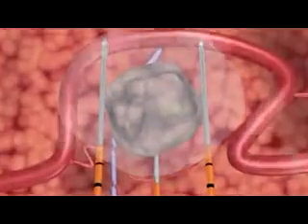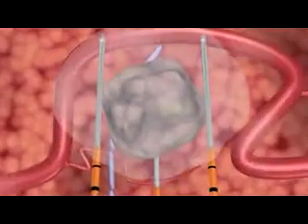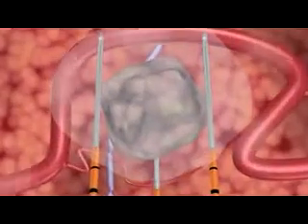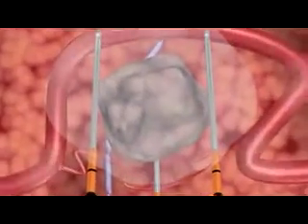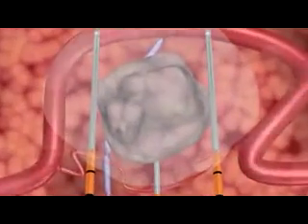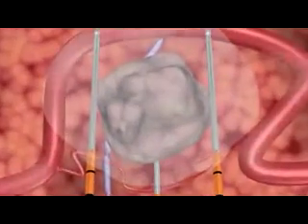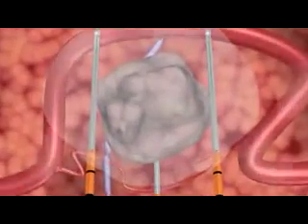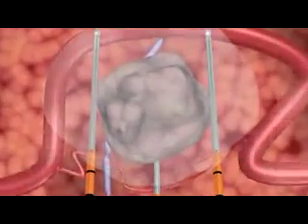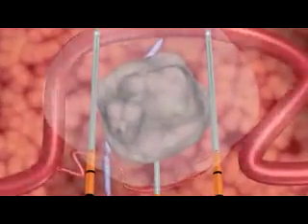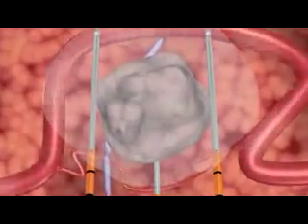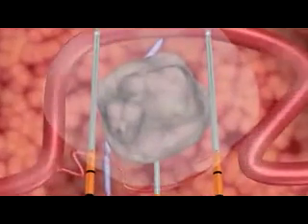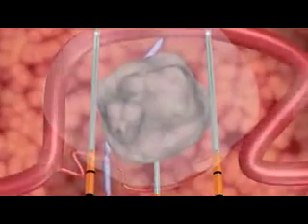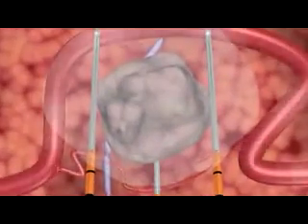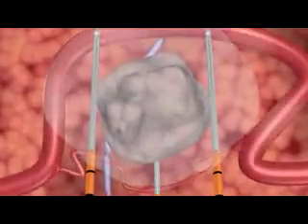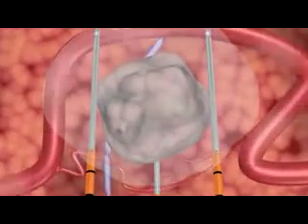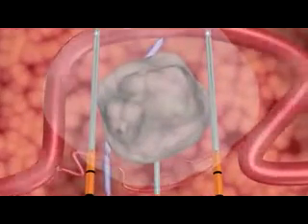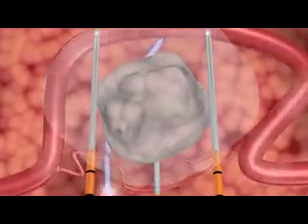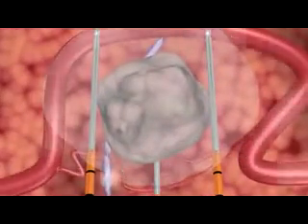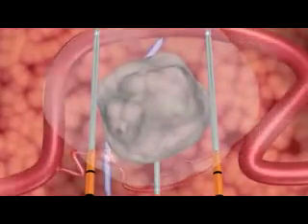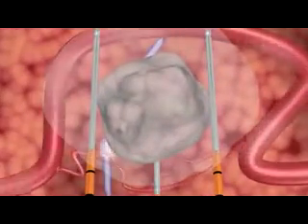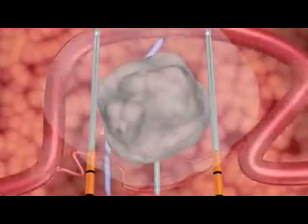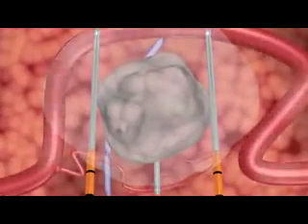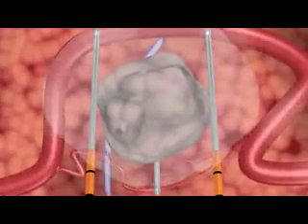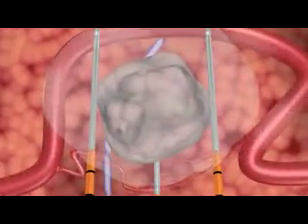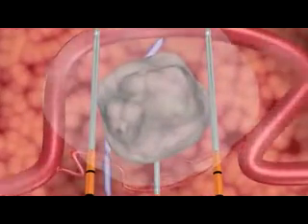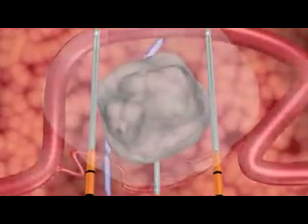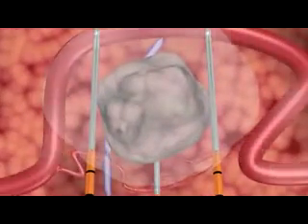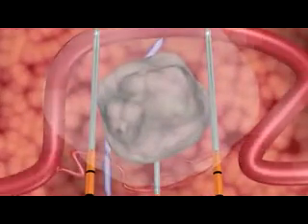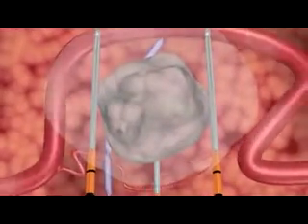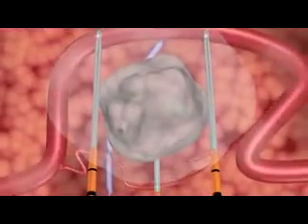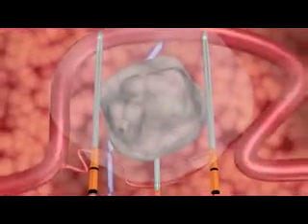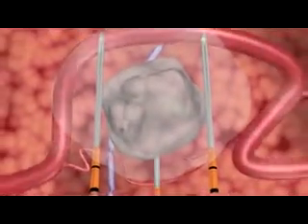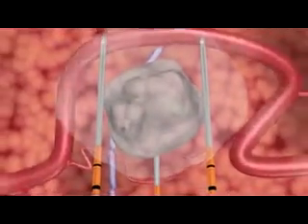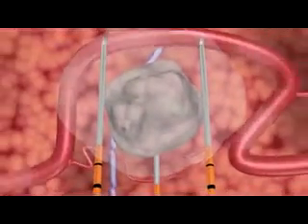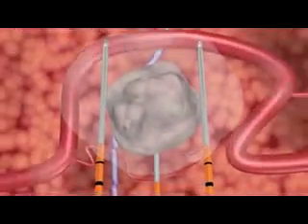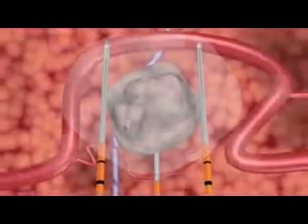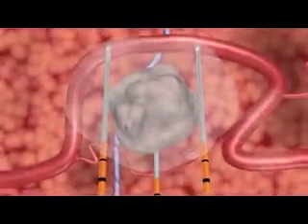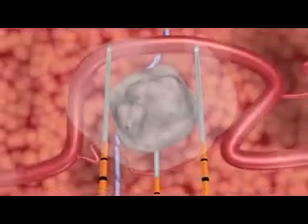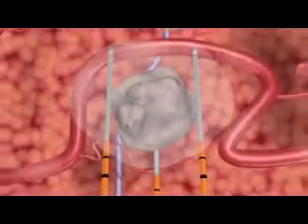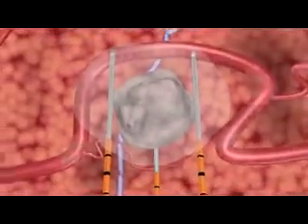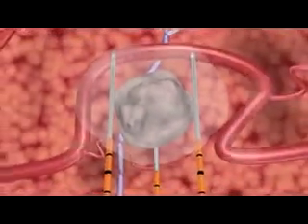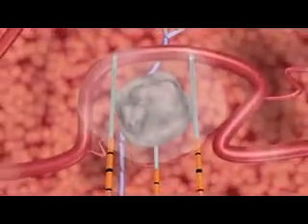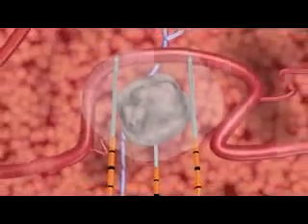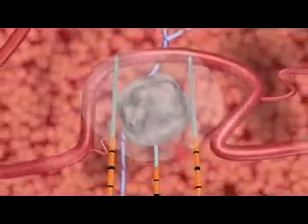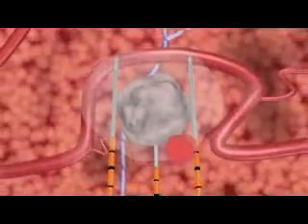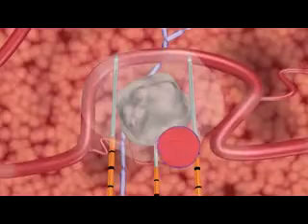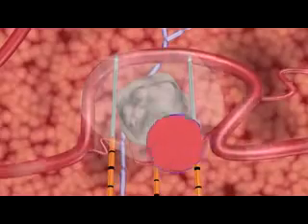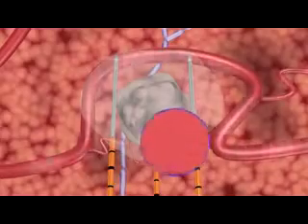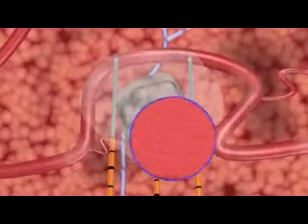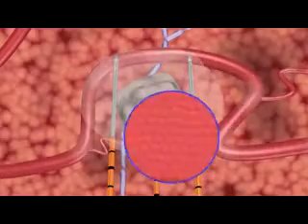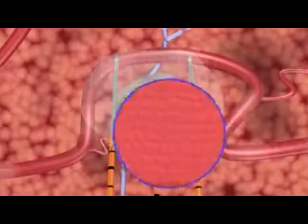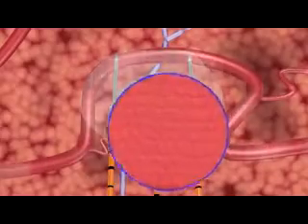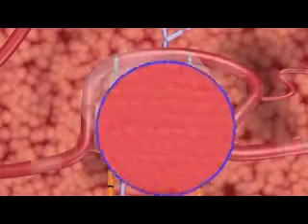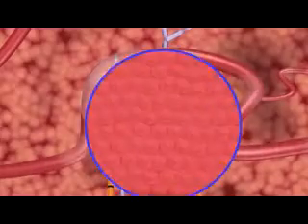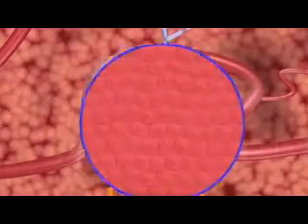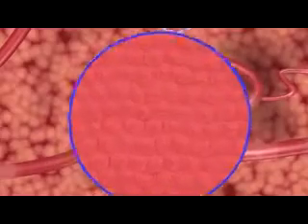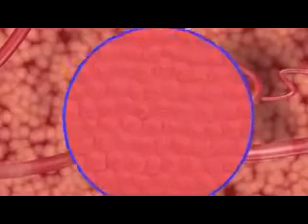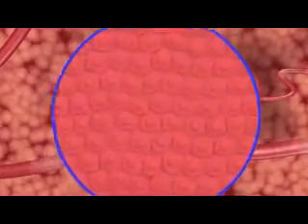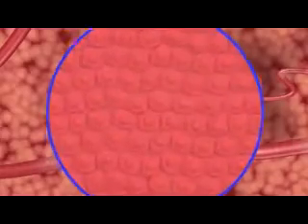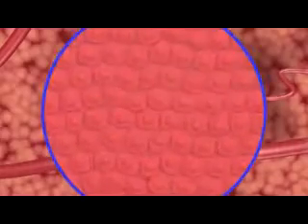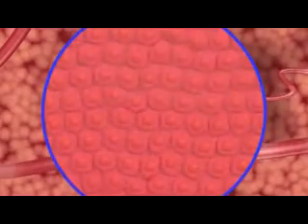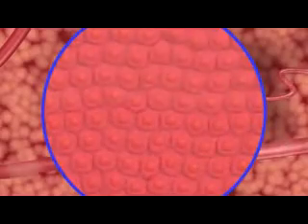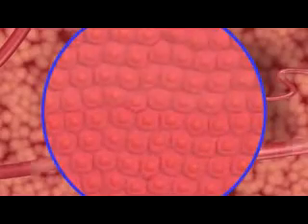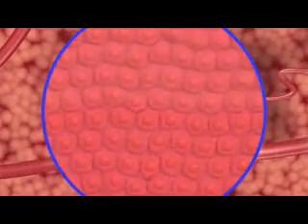After treatment, the ducts, blood vessels, and other collagenous tissues in the treated area remain viable.